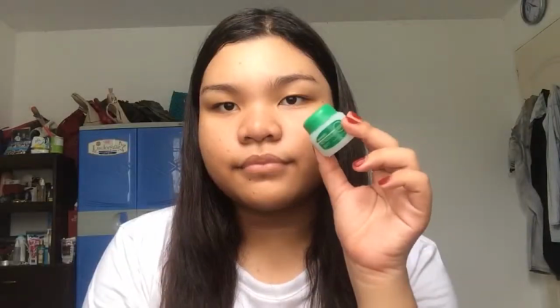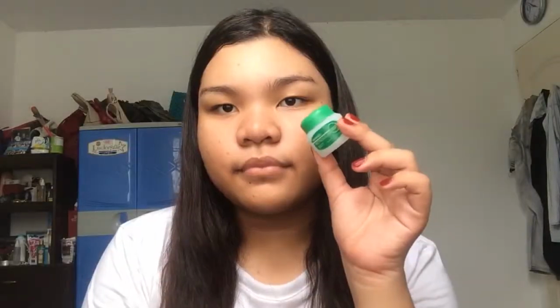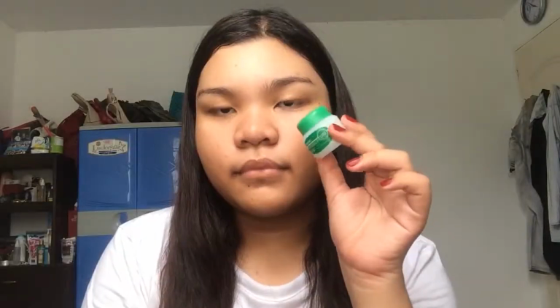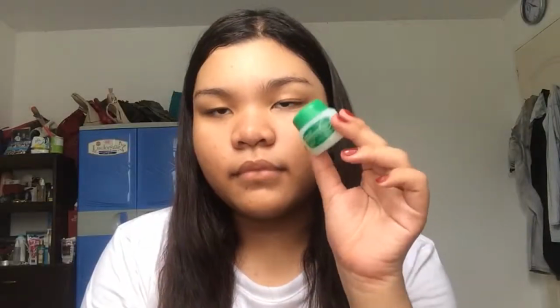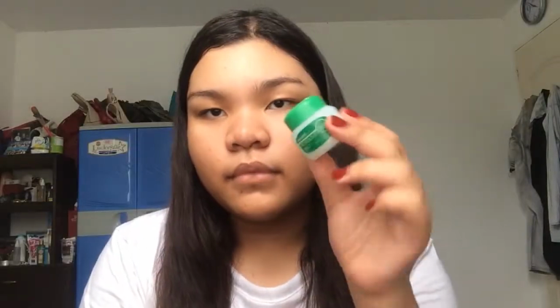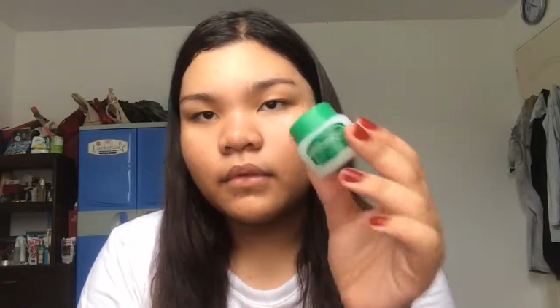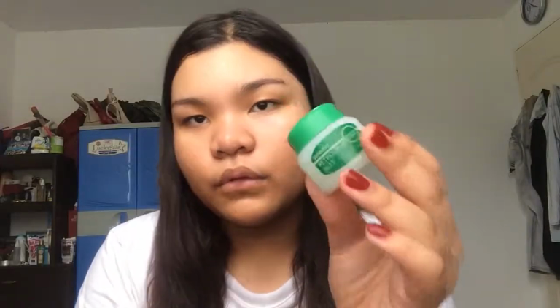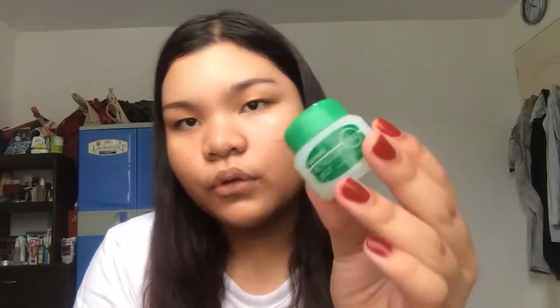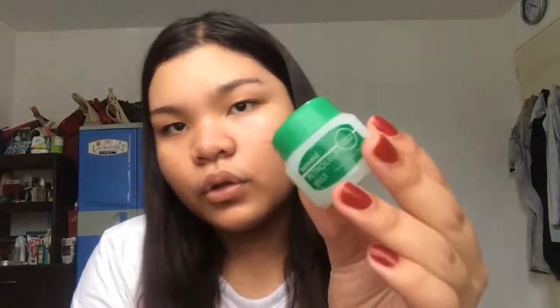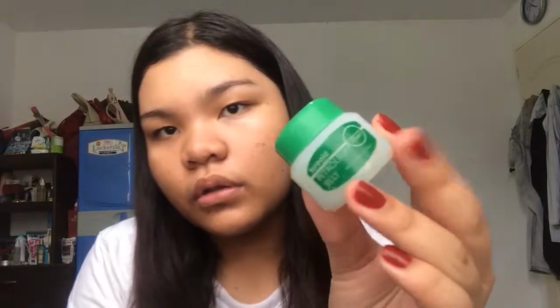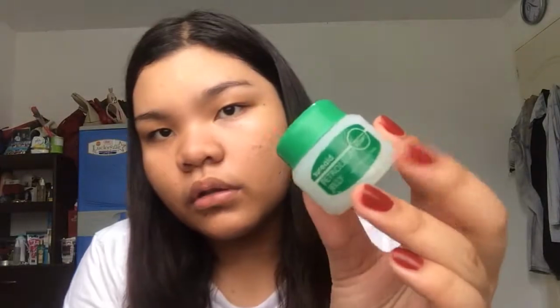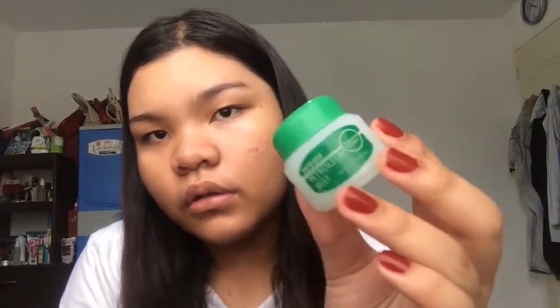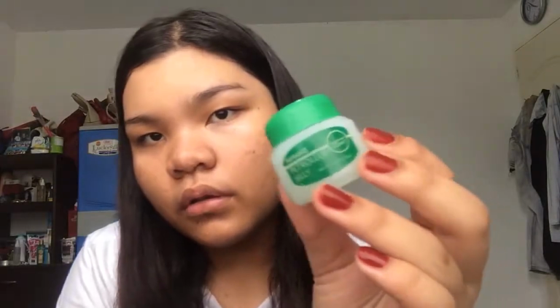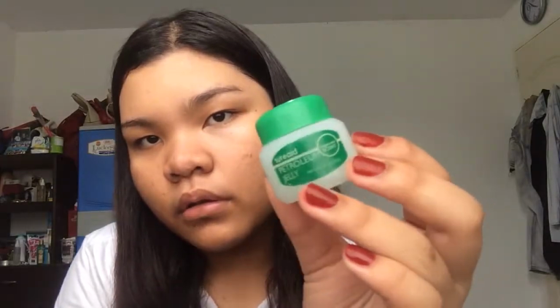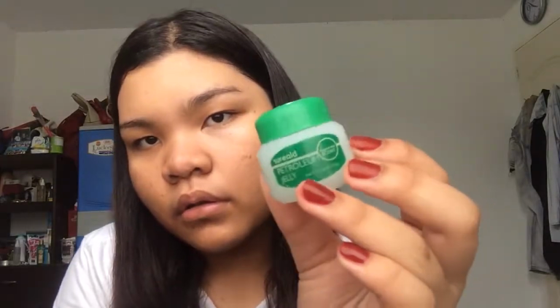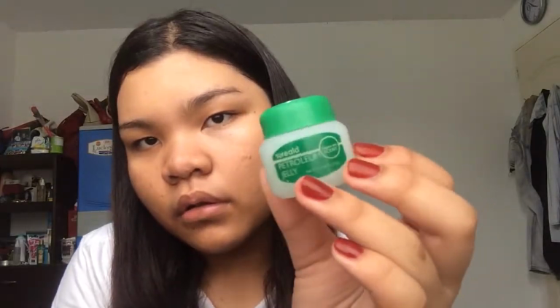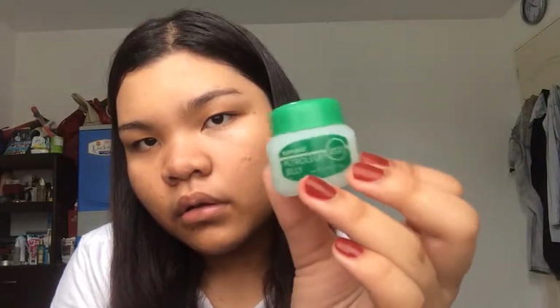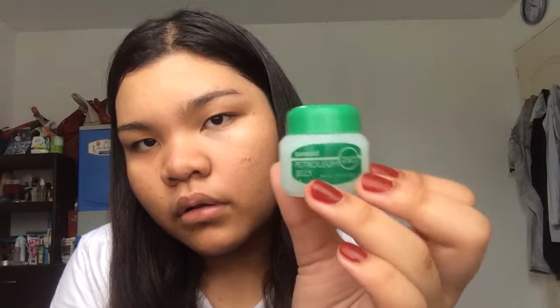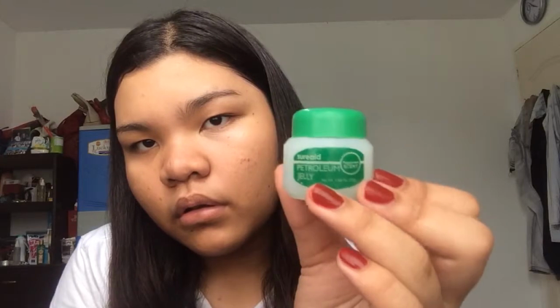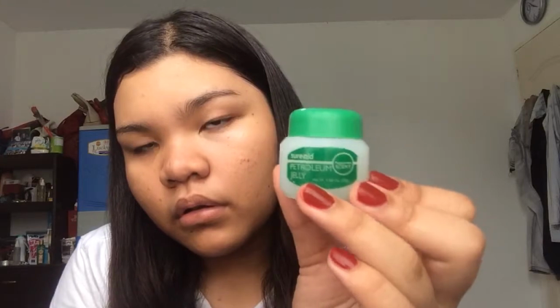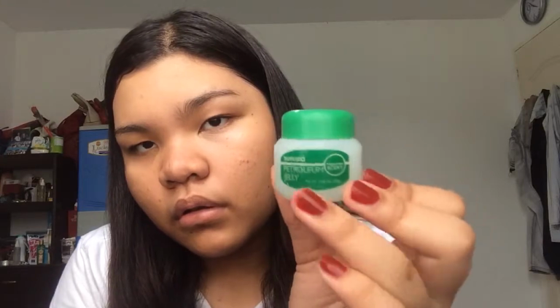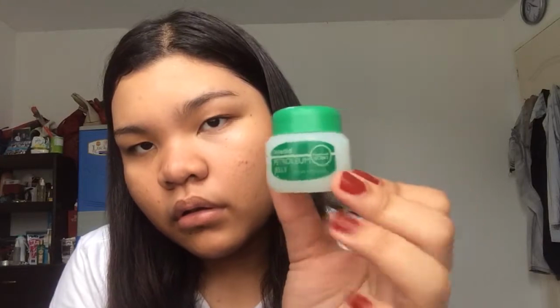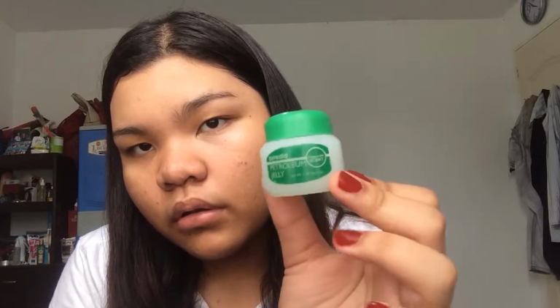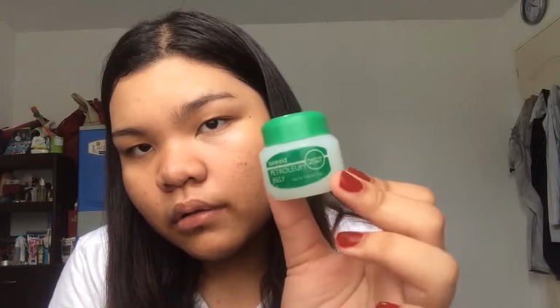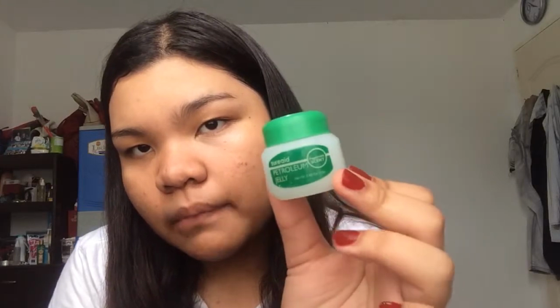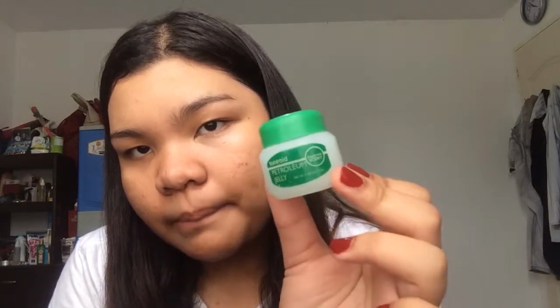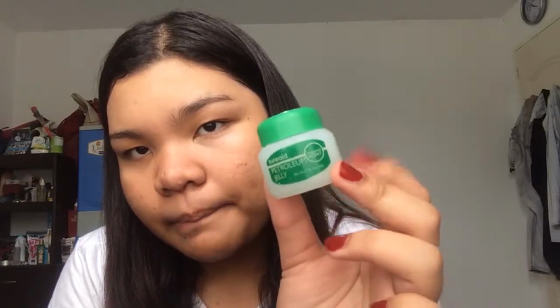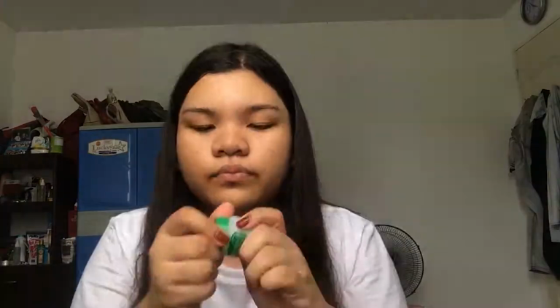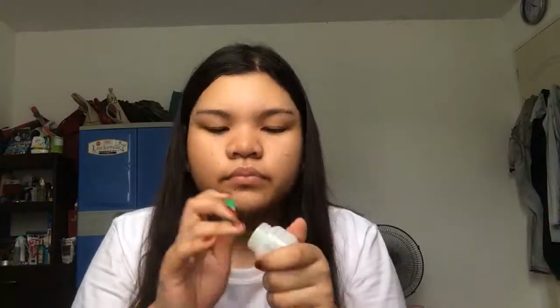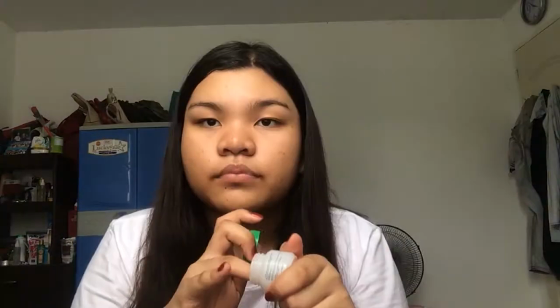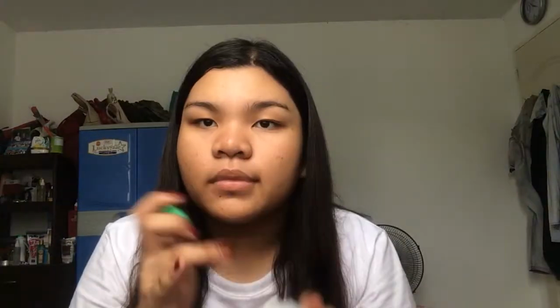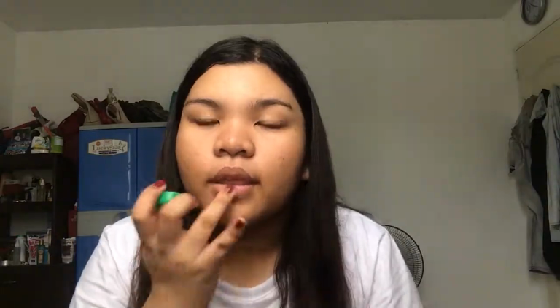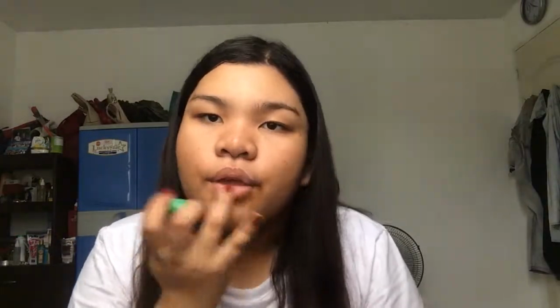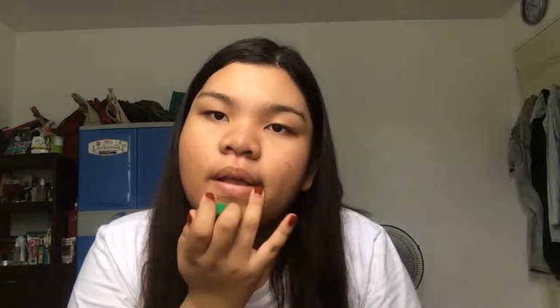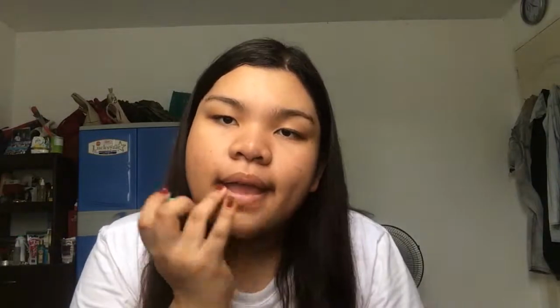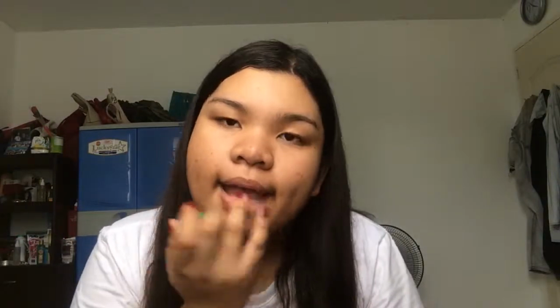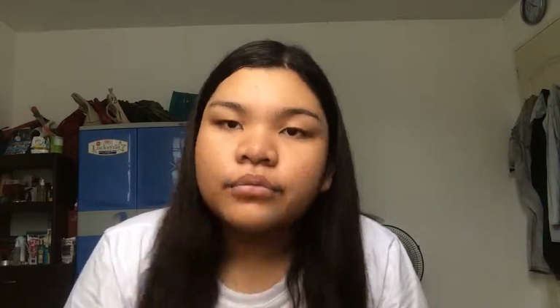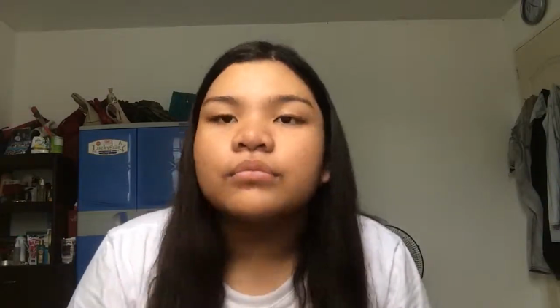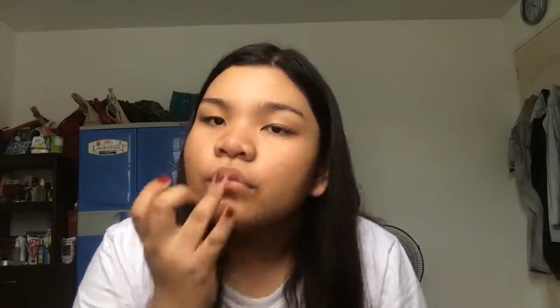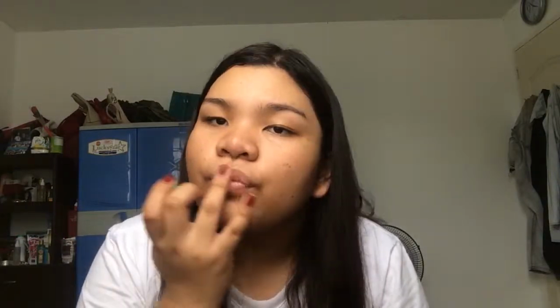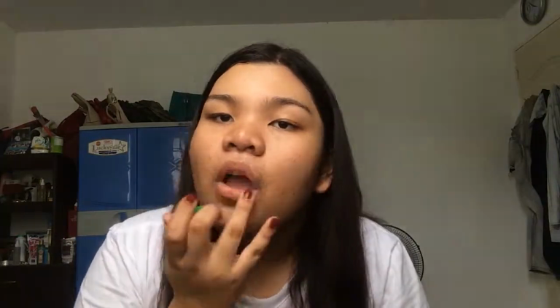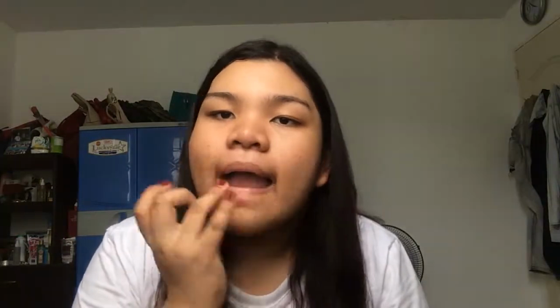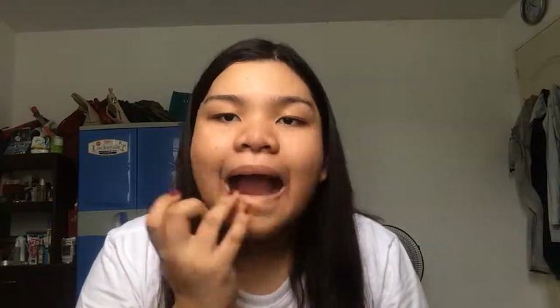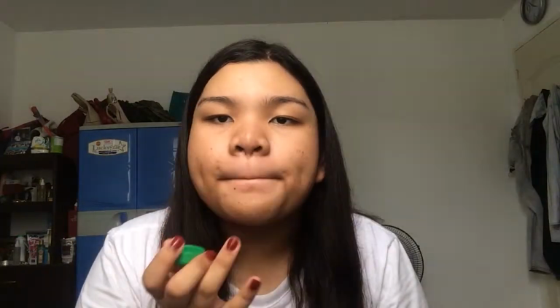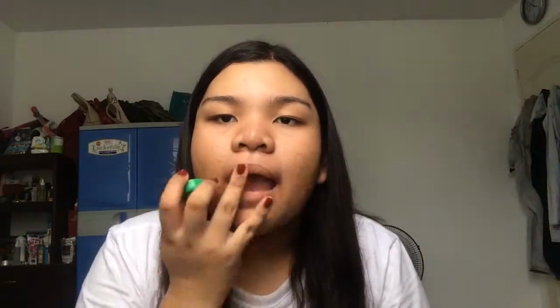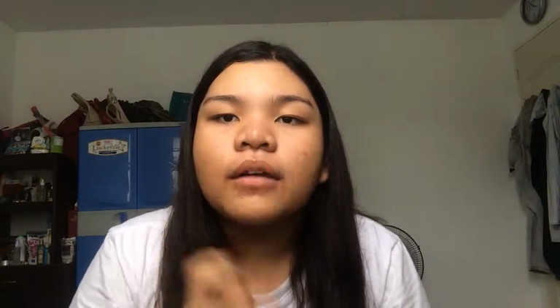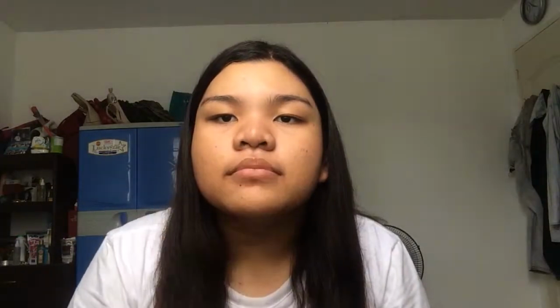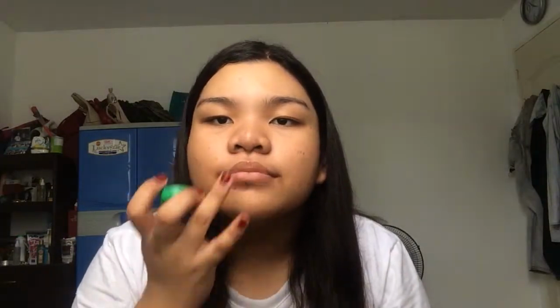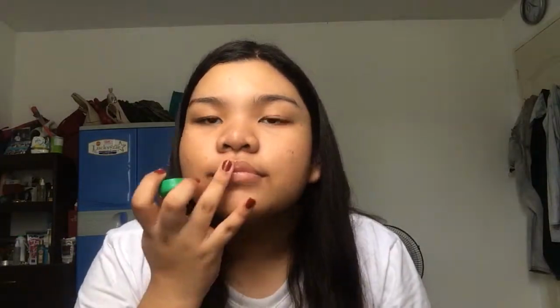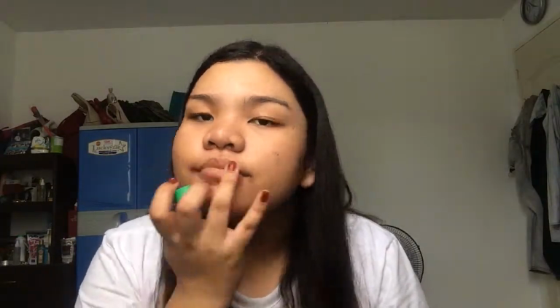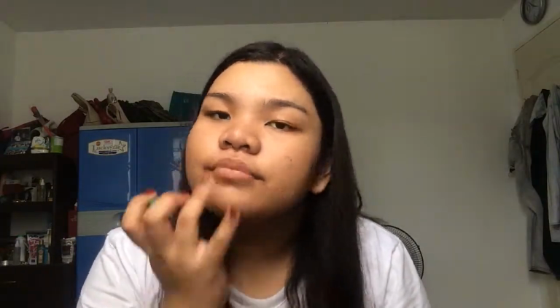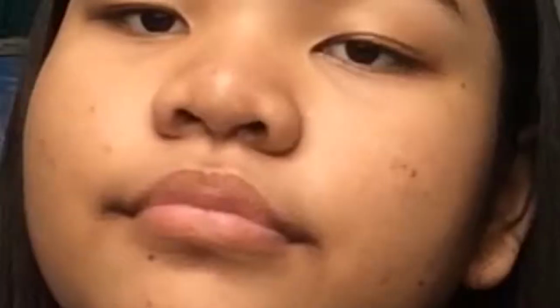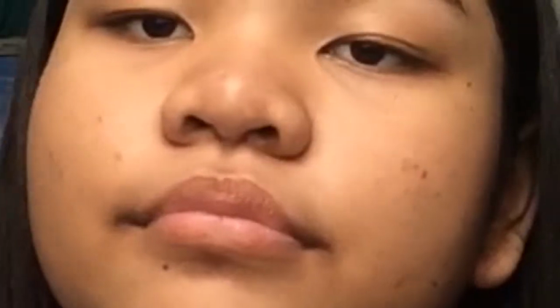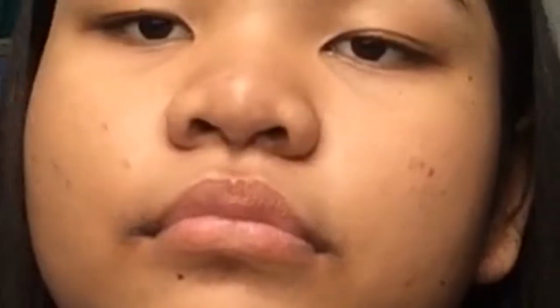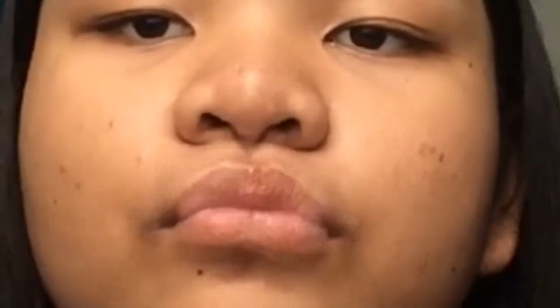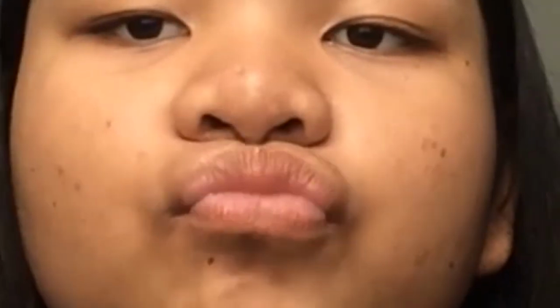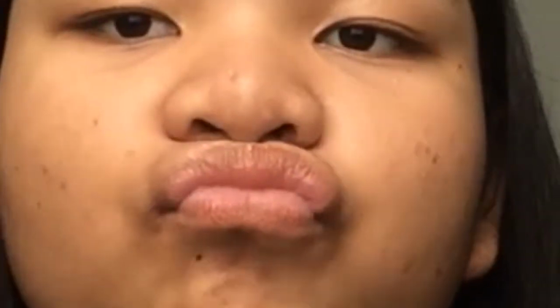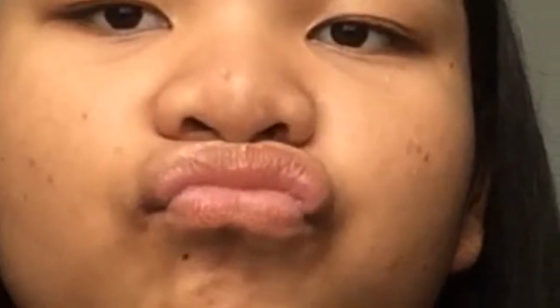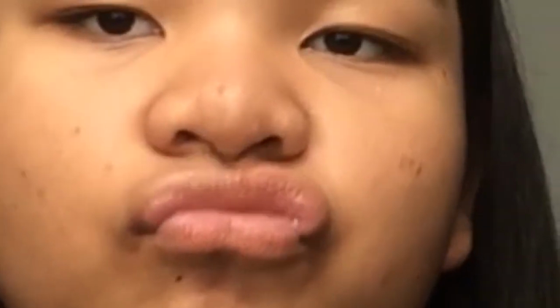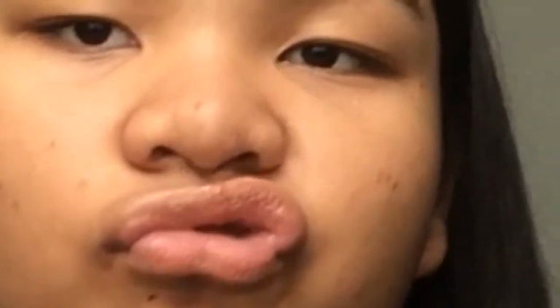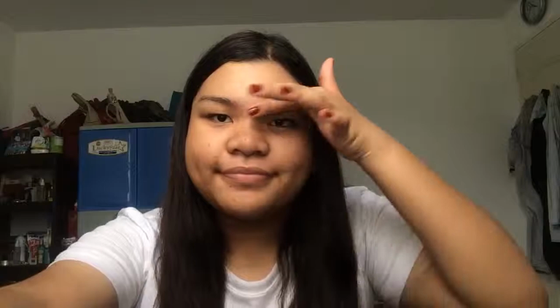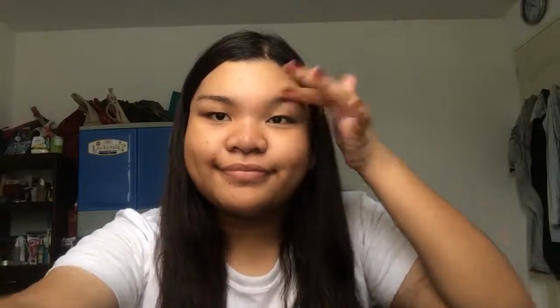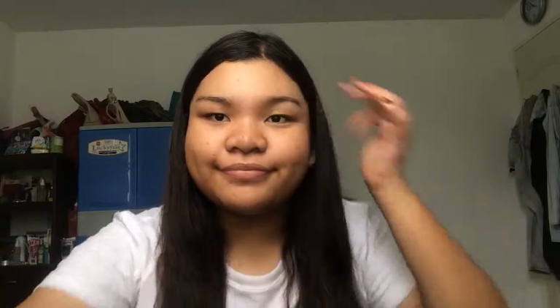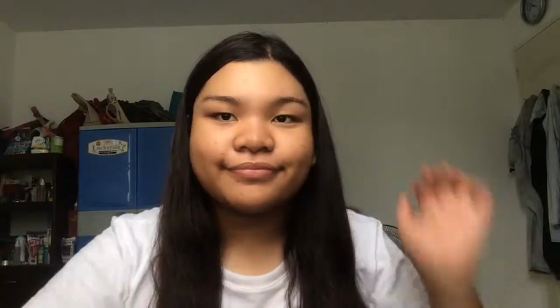Now I will use the Sureaid petroleum jelly to moisturize my lips. This is in the peppermint scent. I love this too.